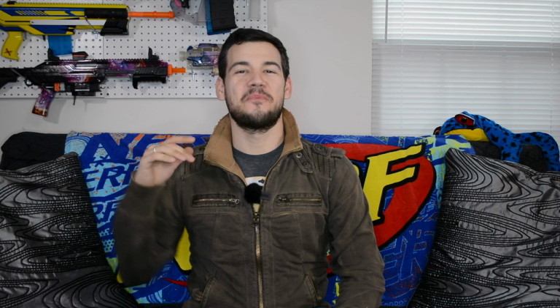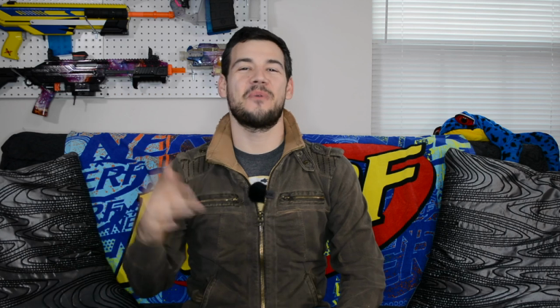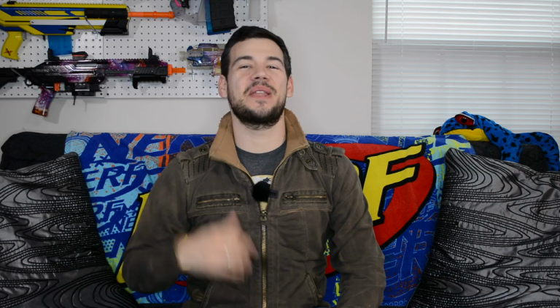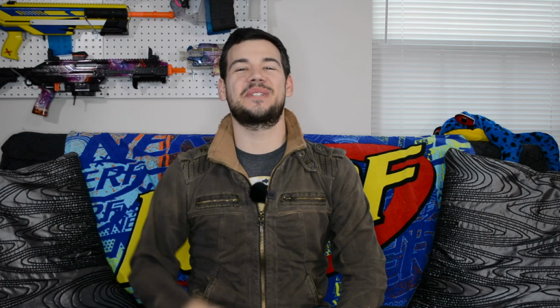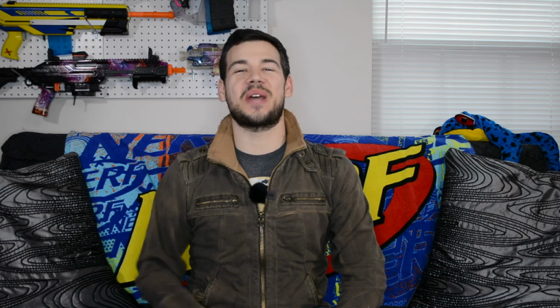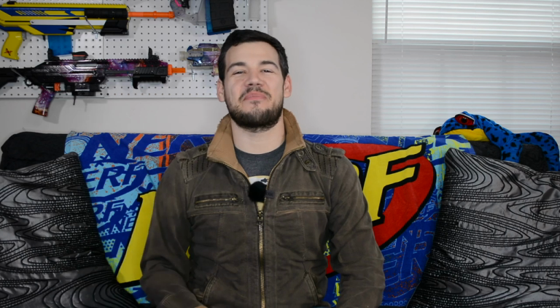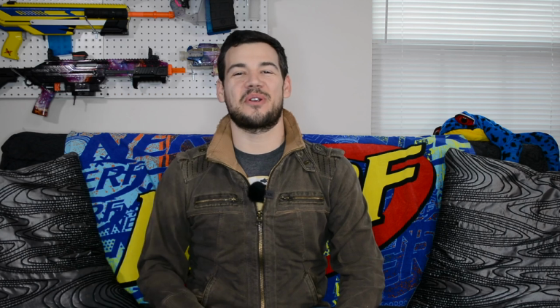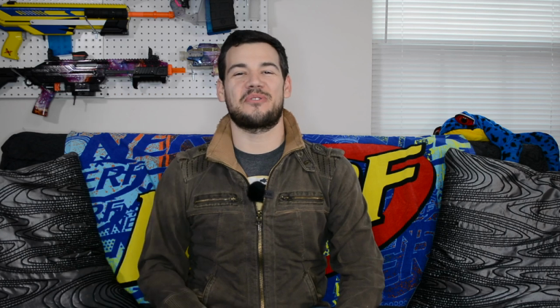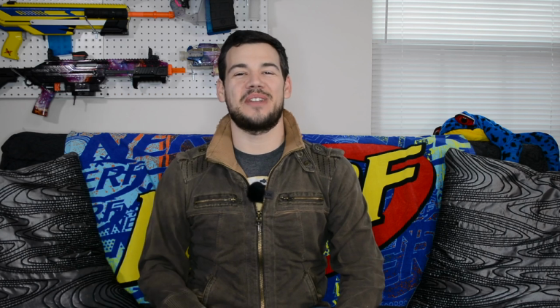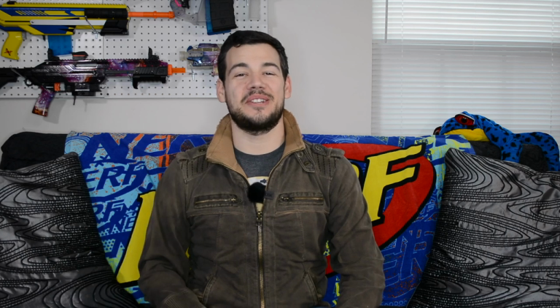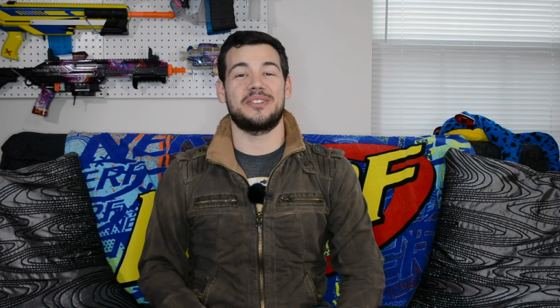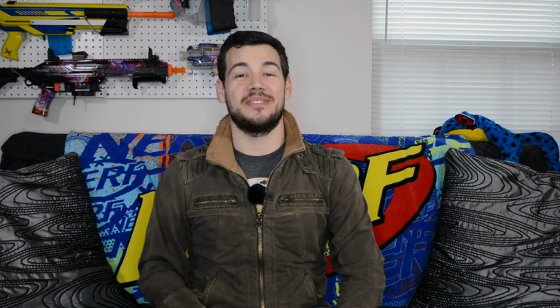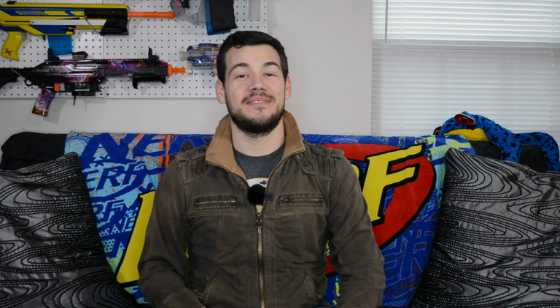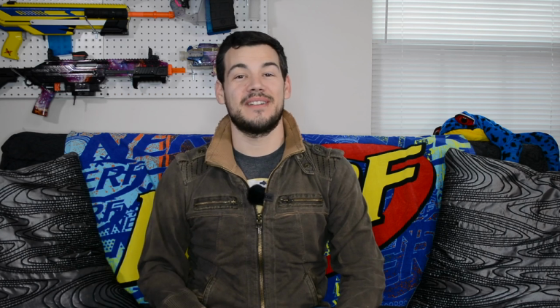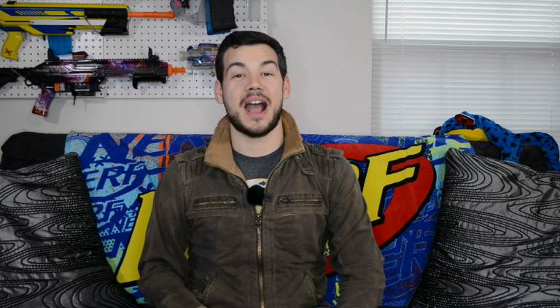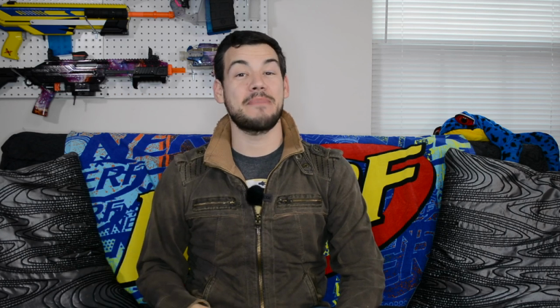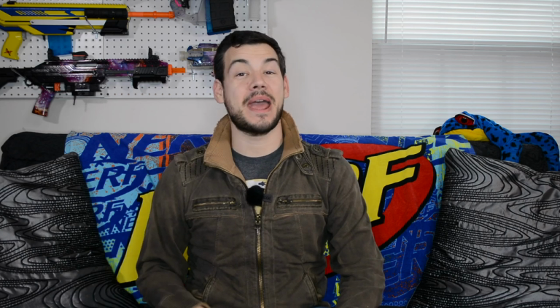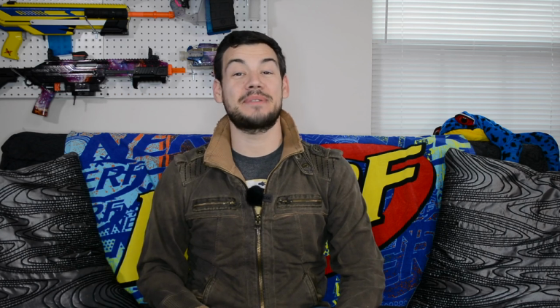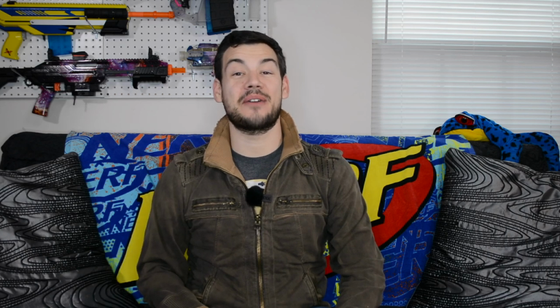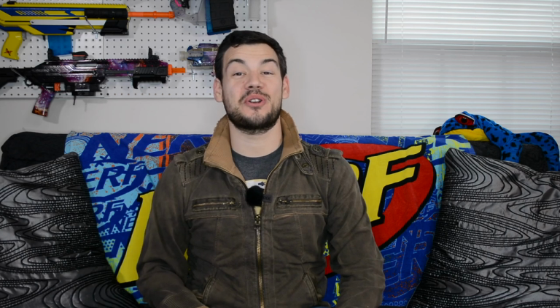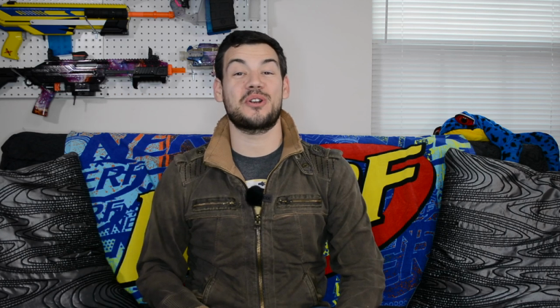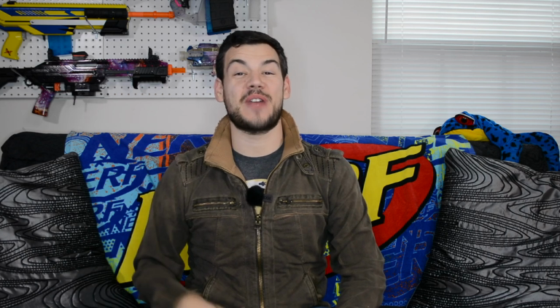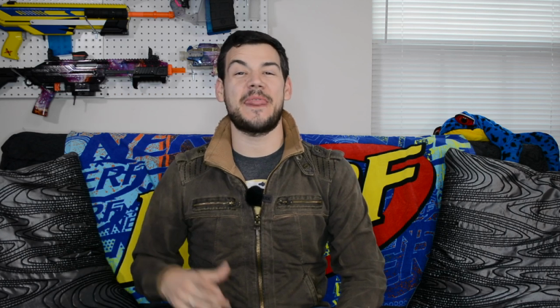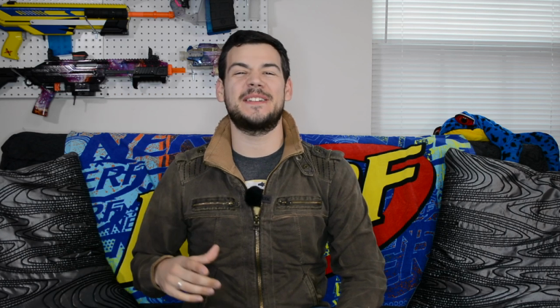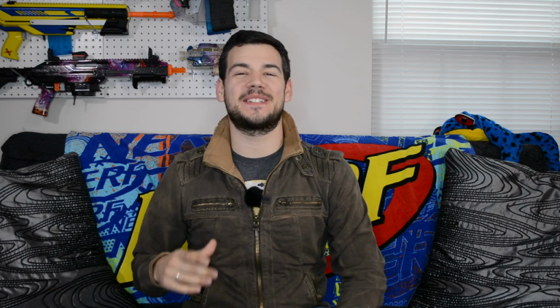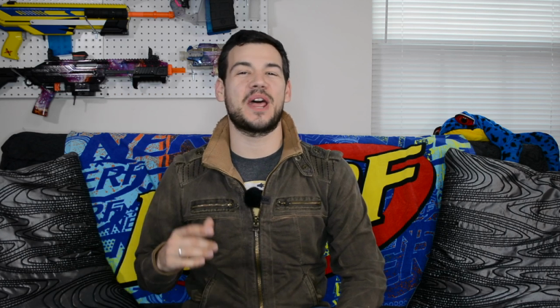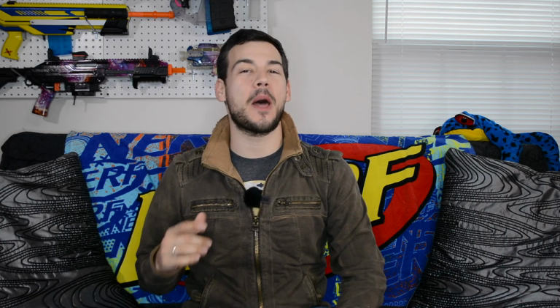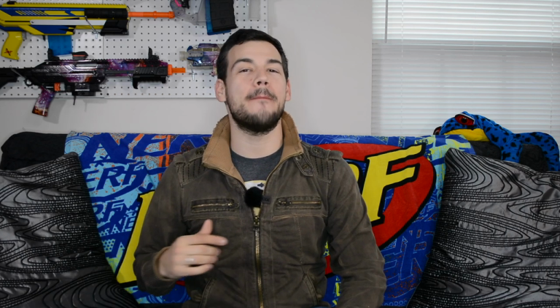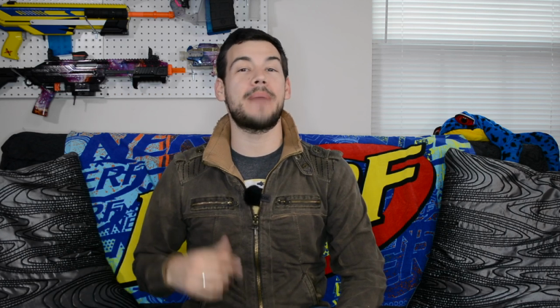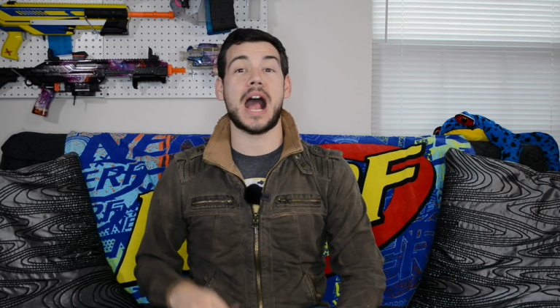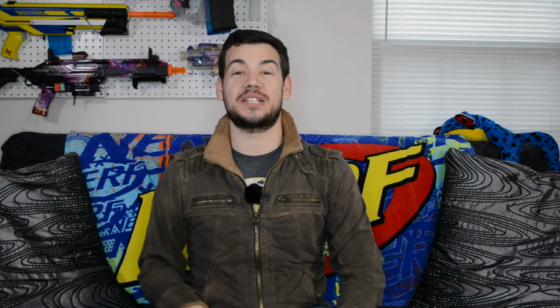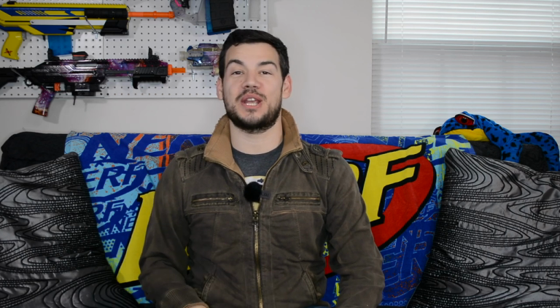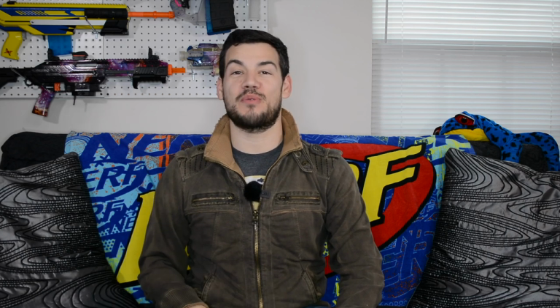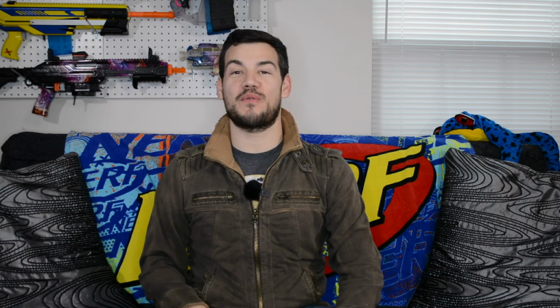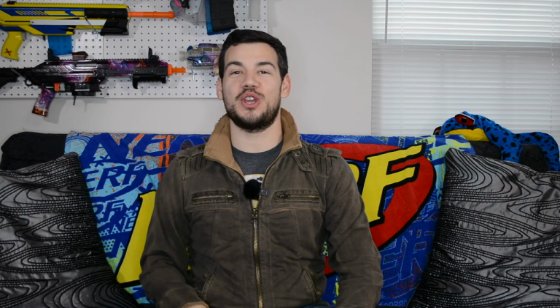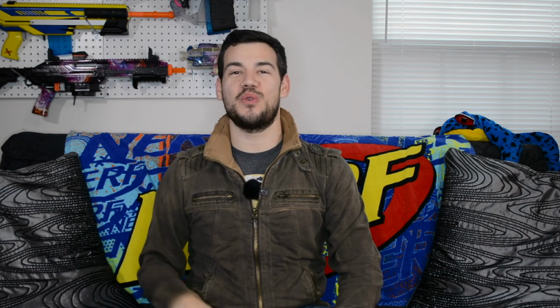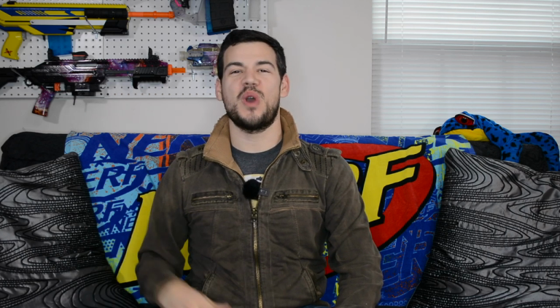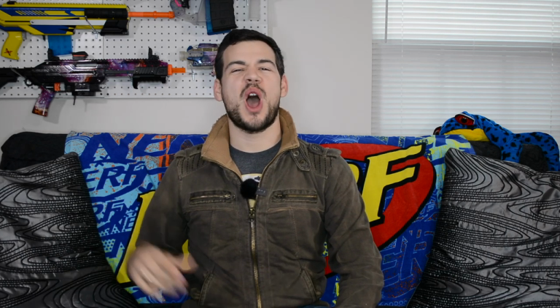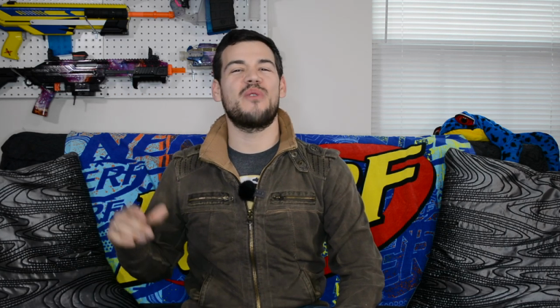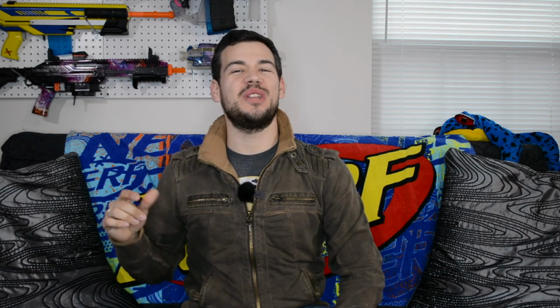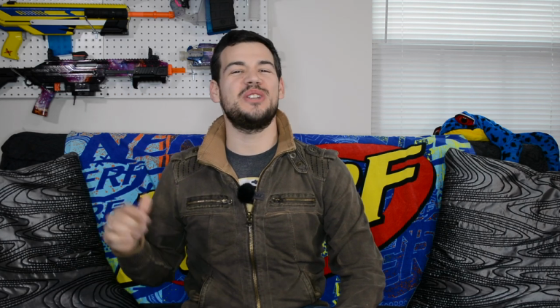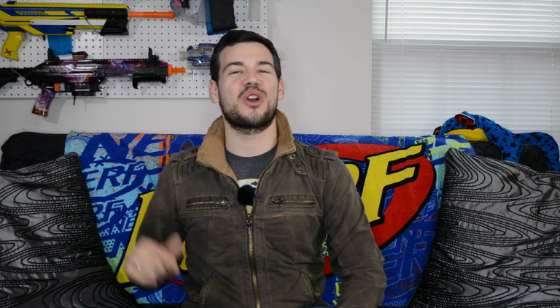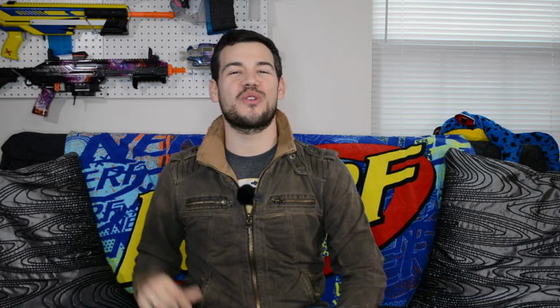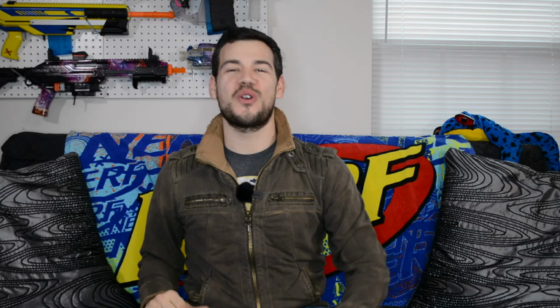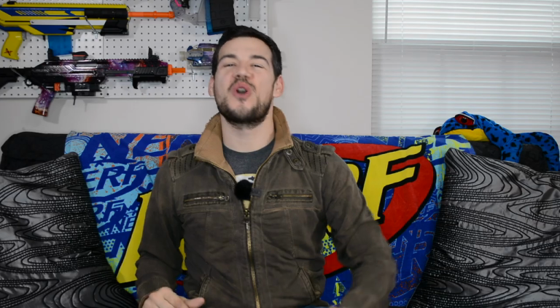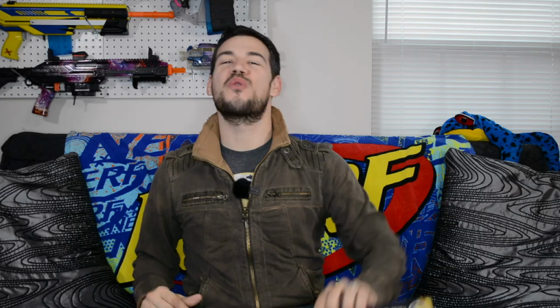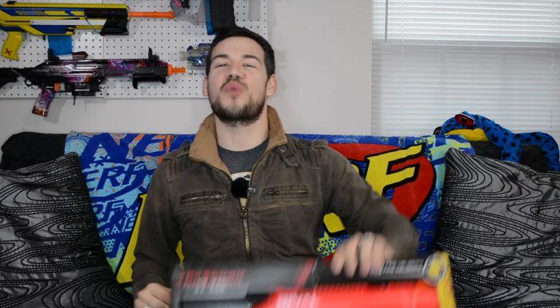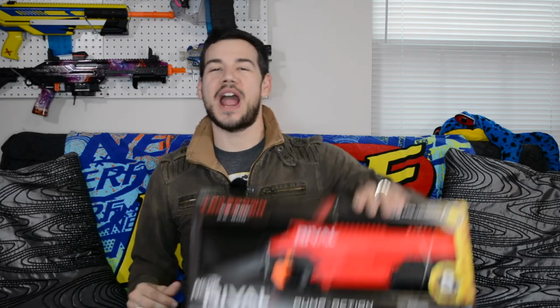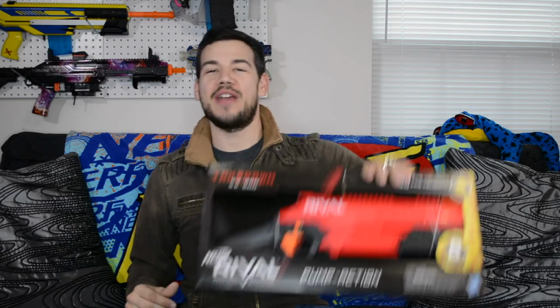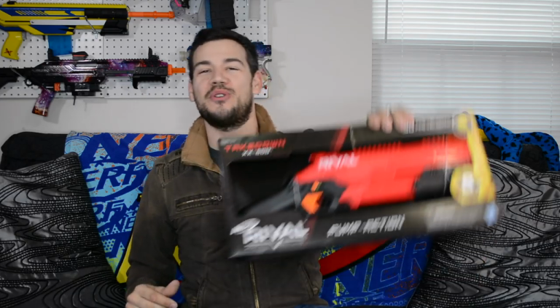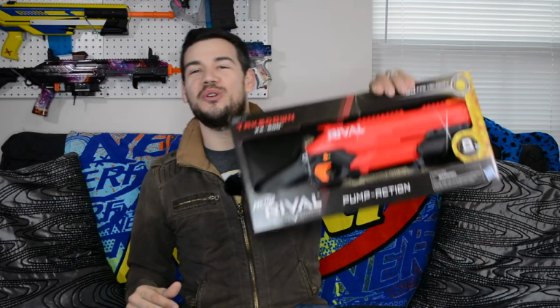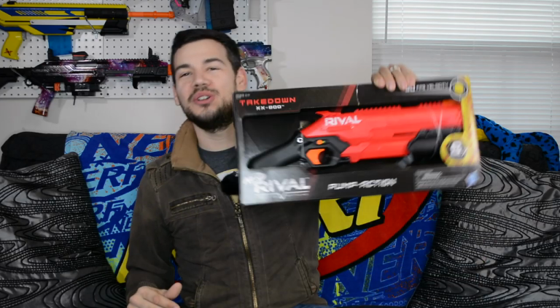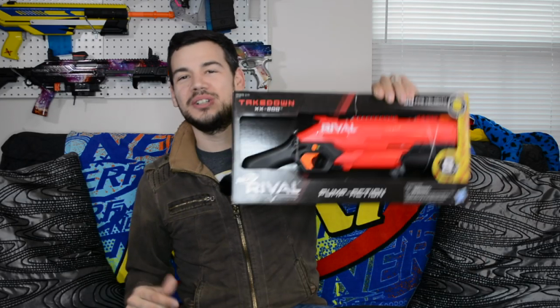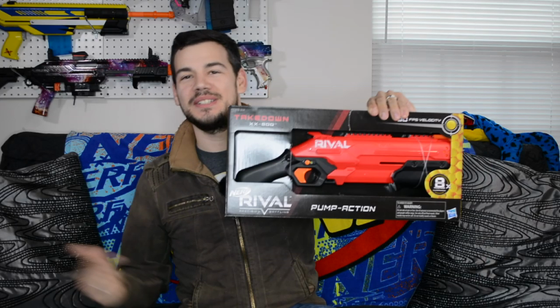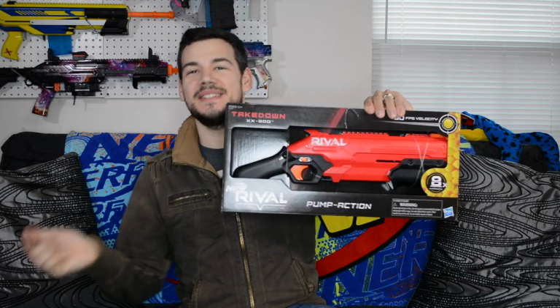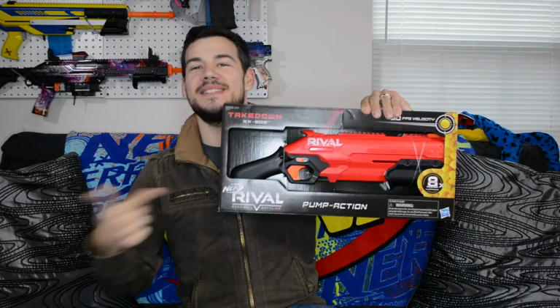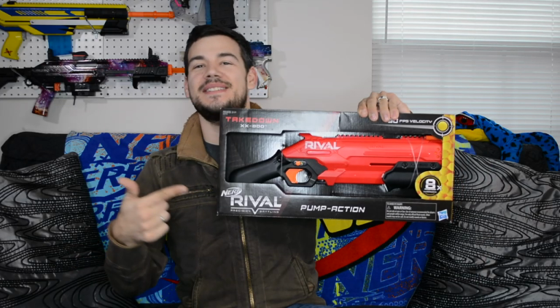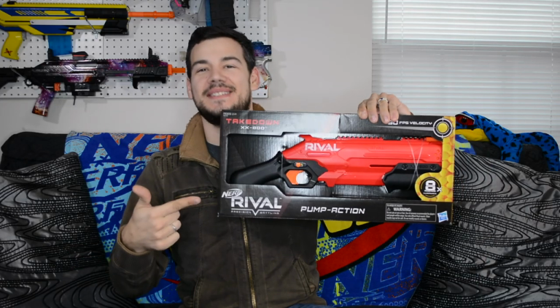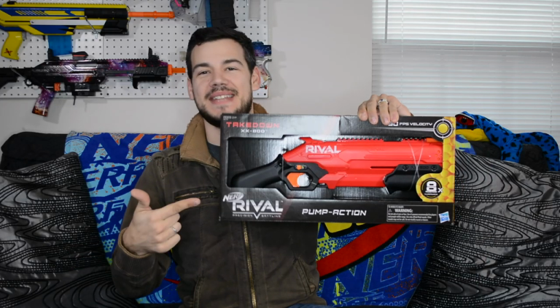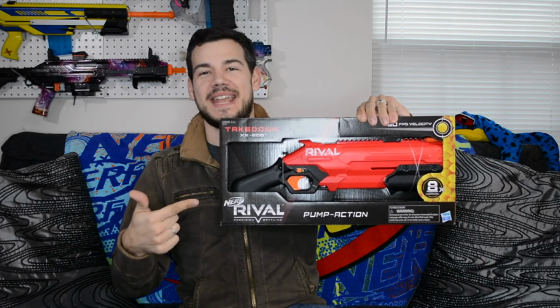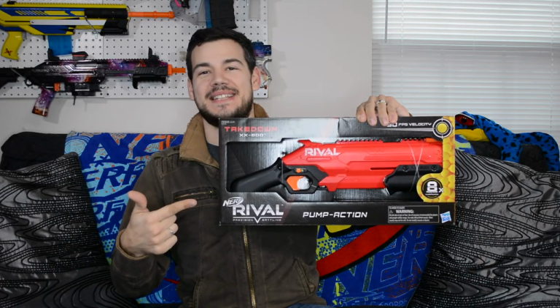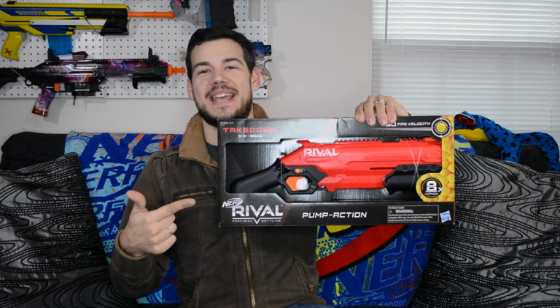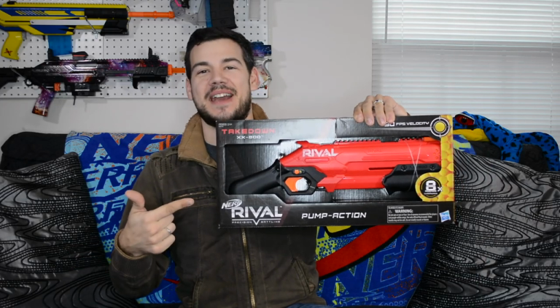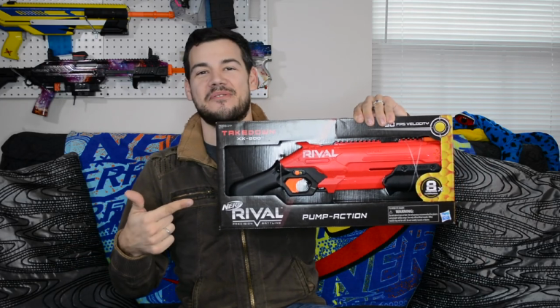What is up, Nerf Nation? I'm Naptown Nerf, and this is an unboxing and review of the Nerf Rival Takedown.